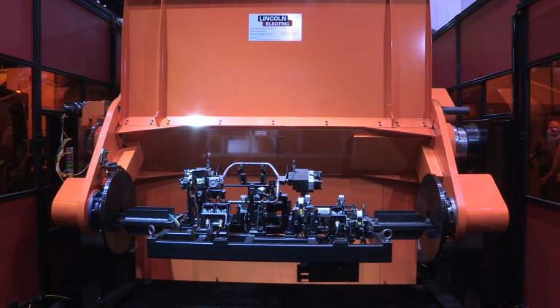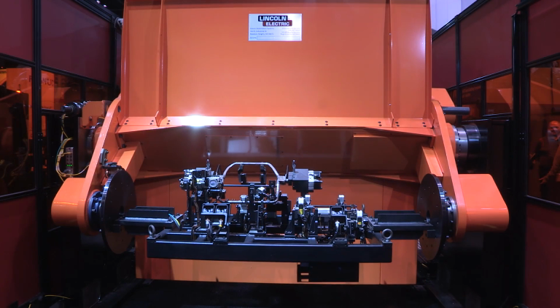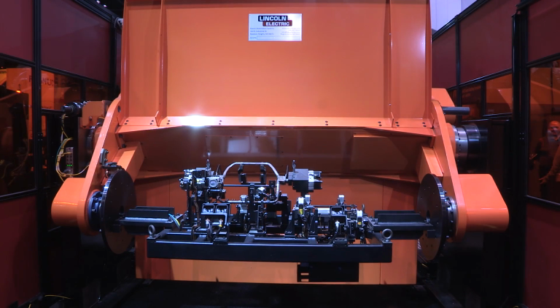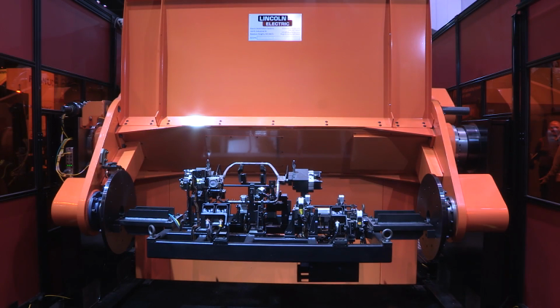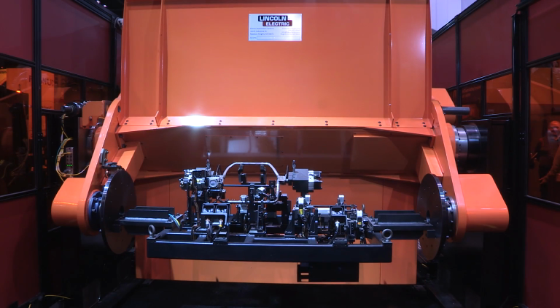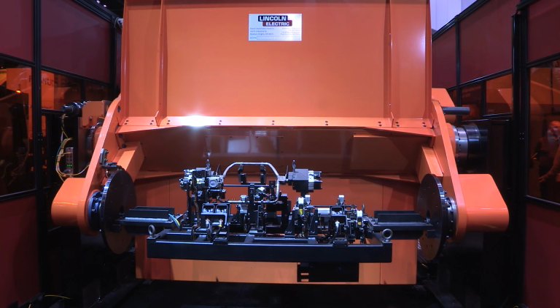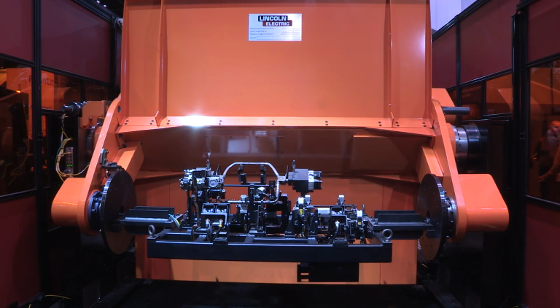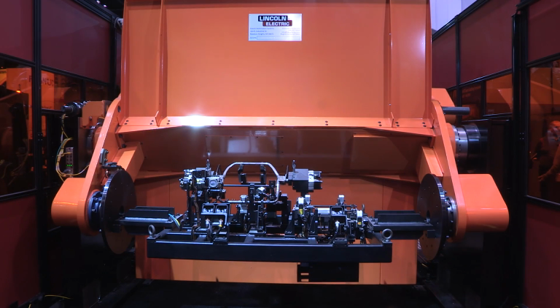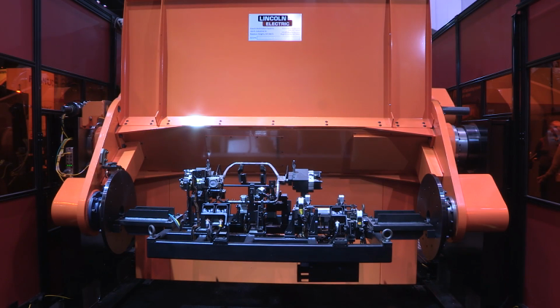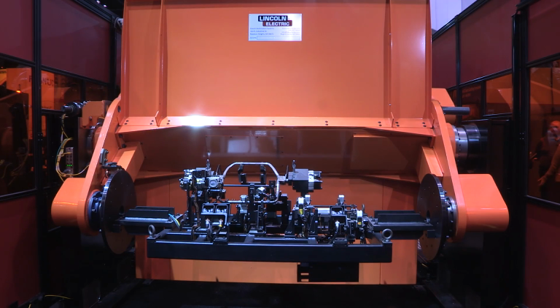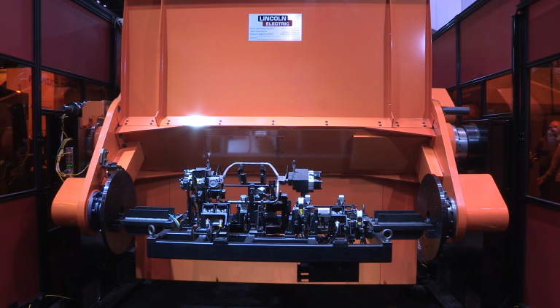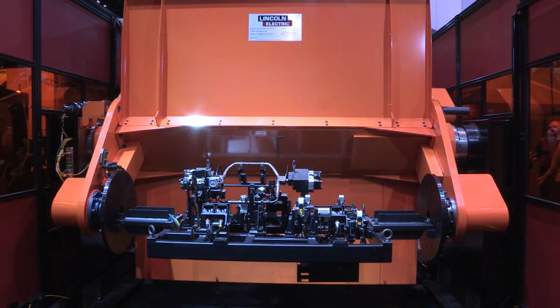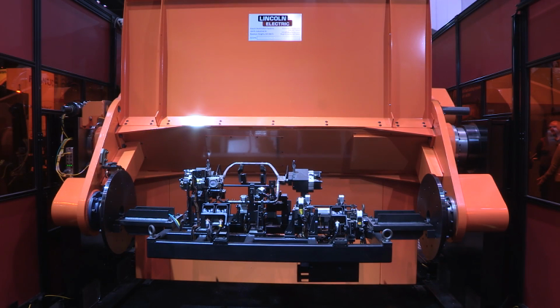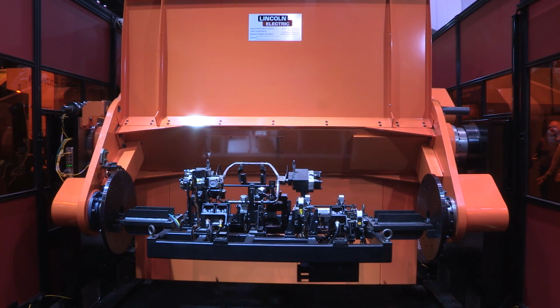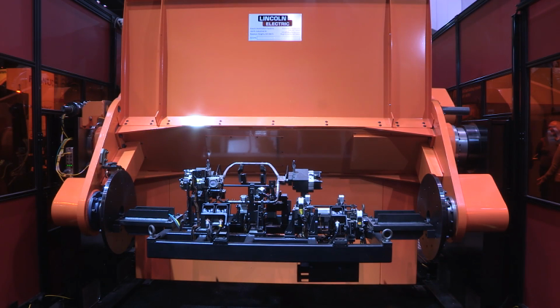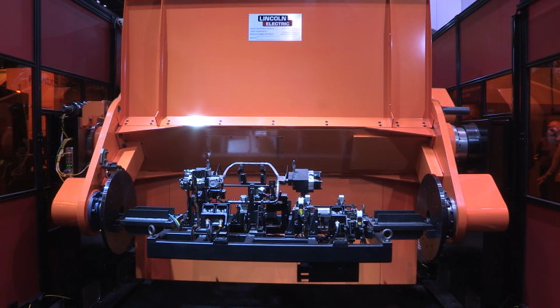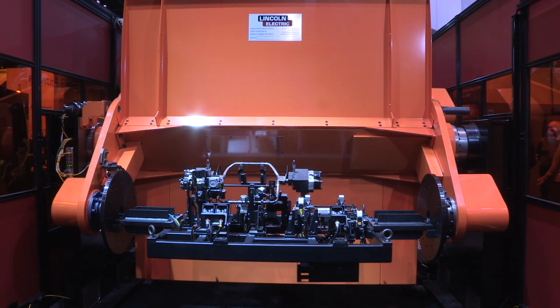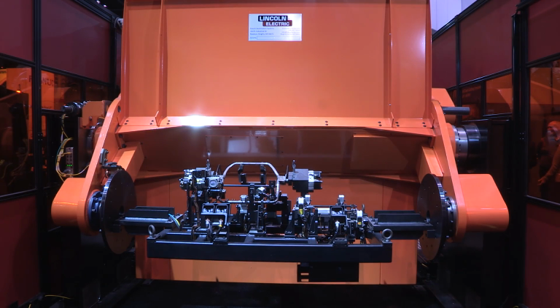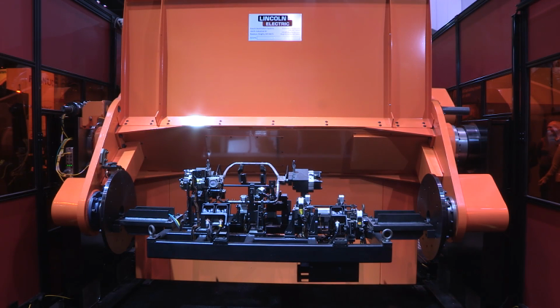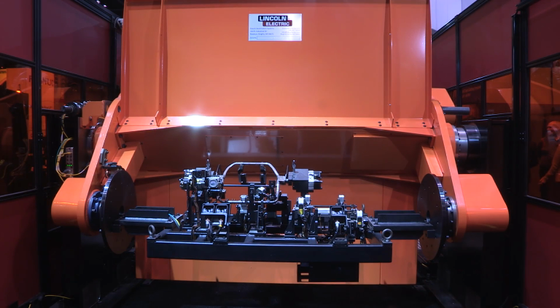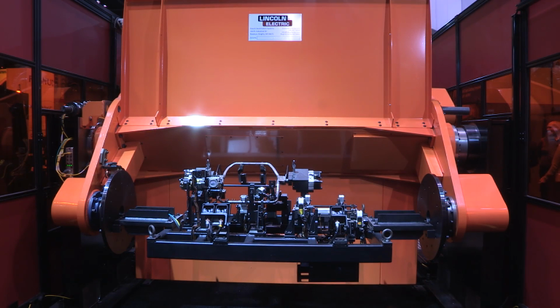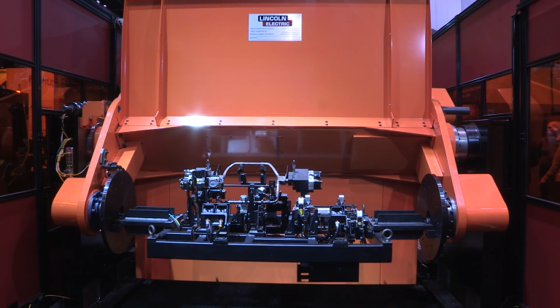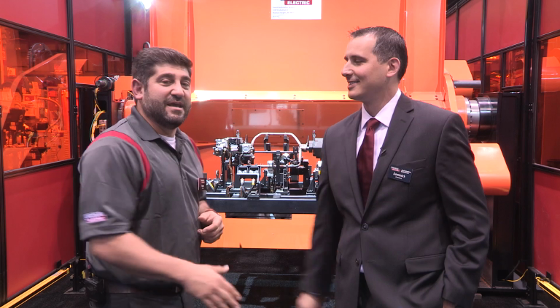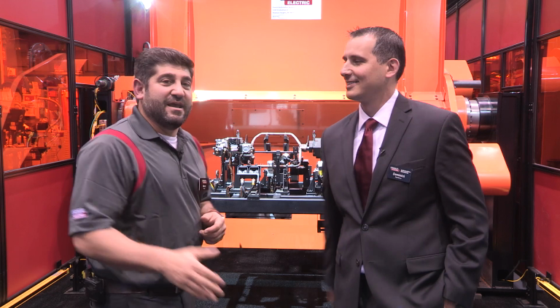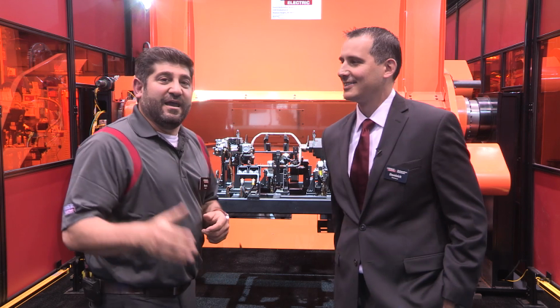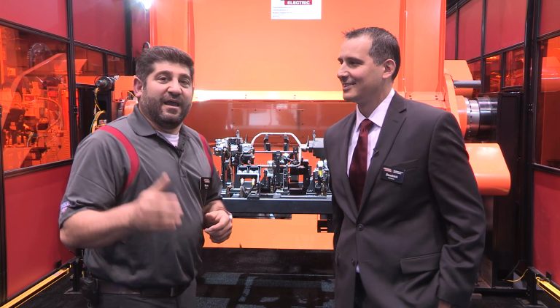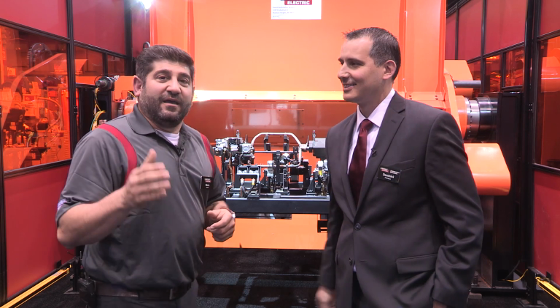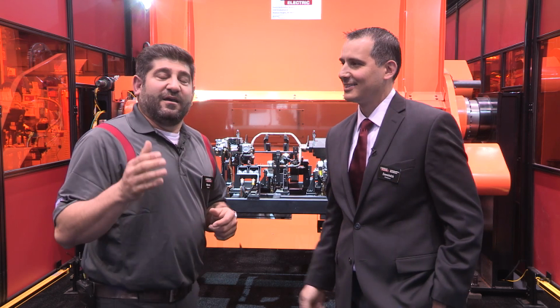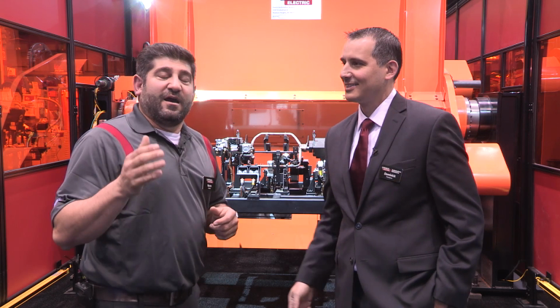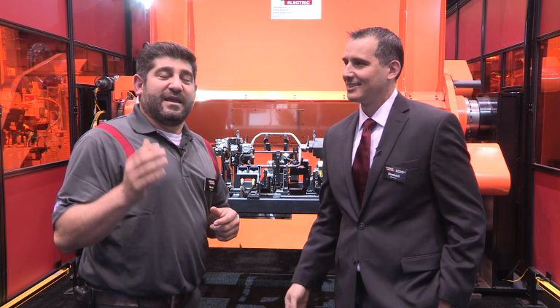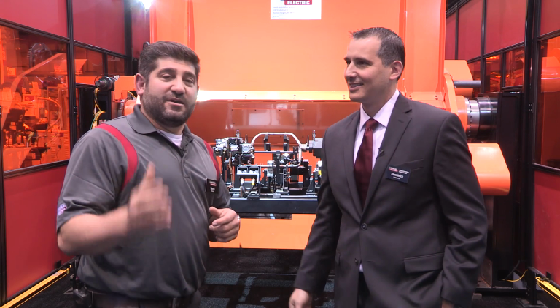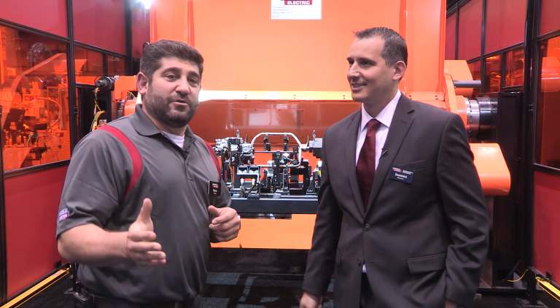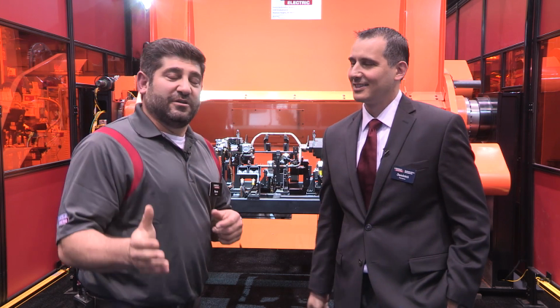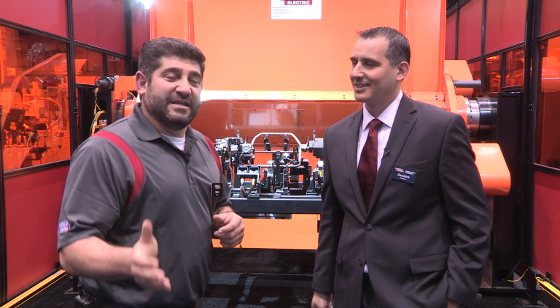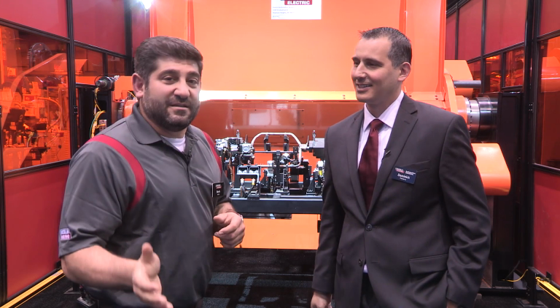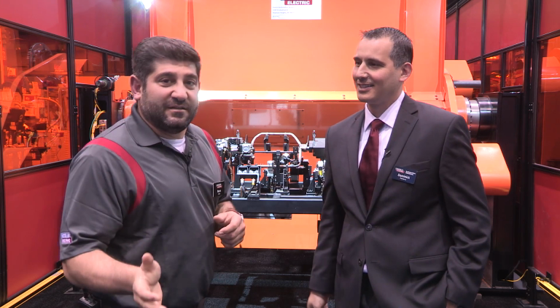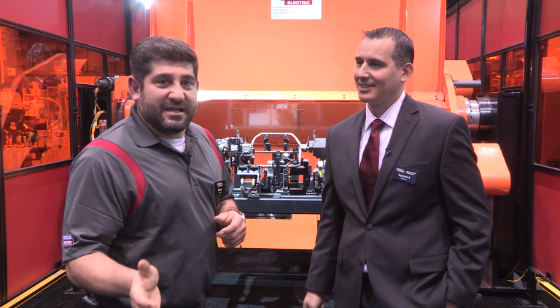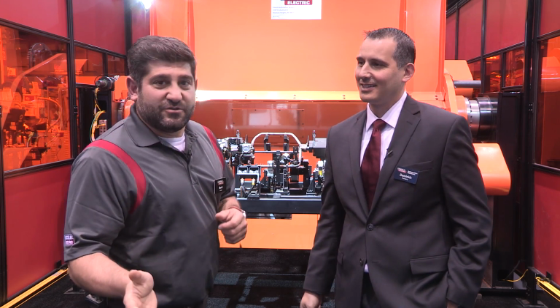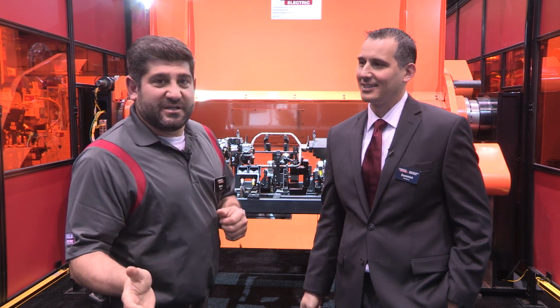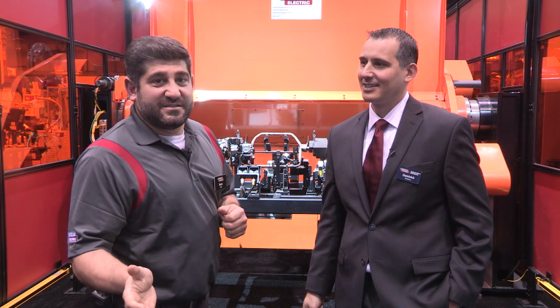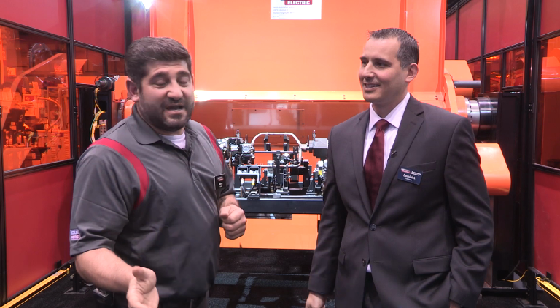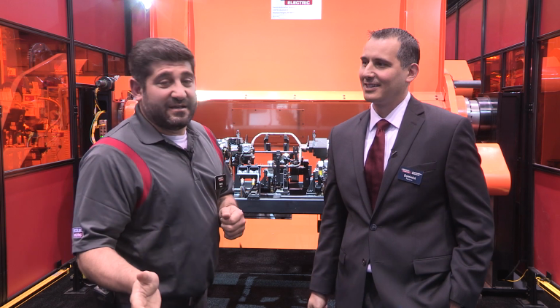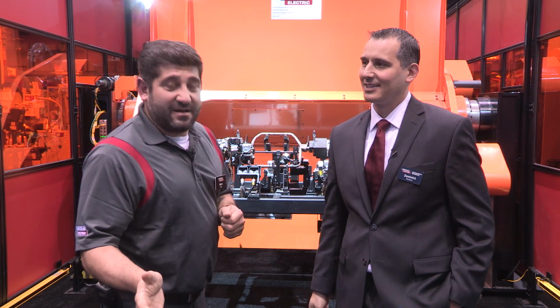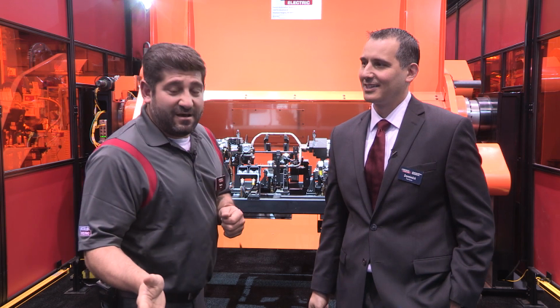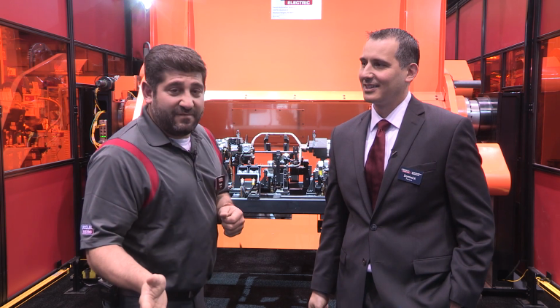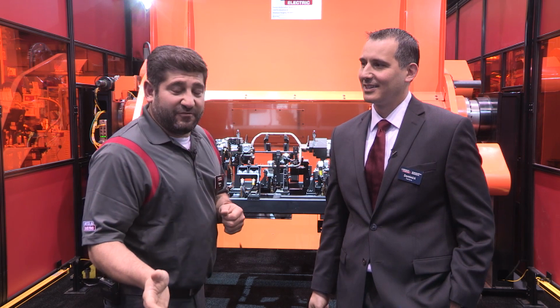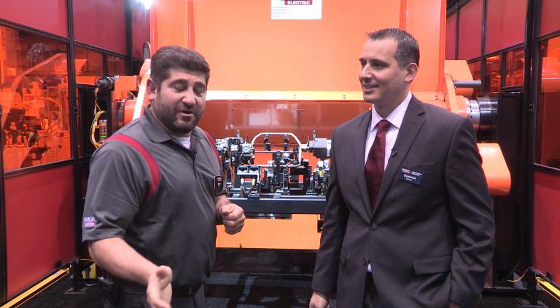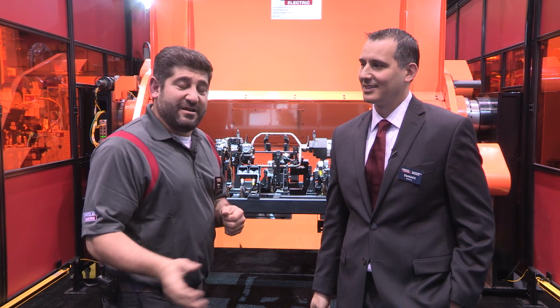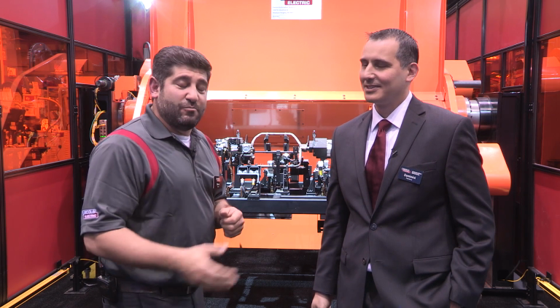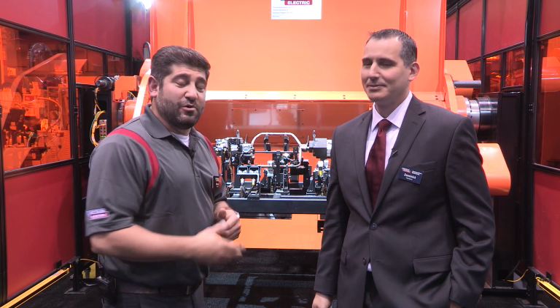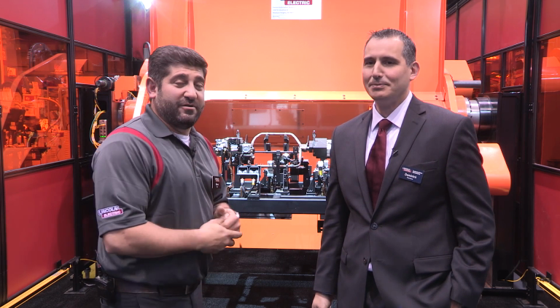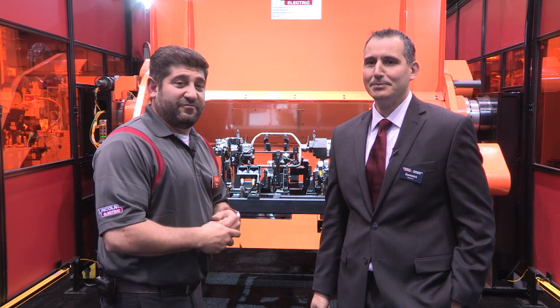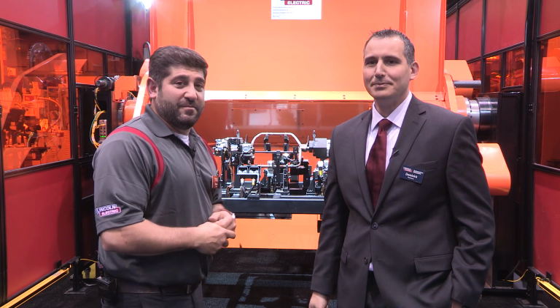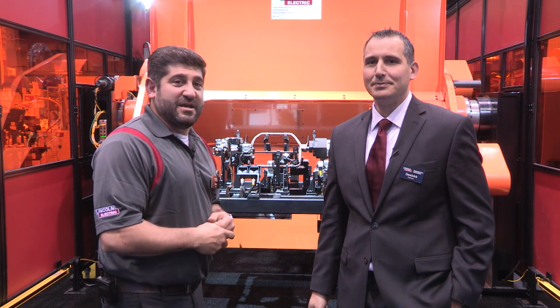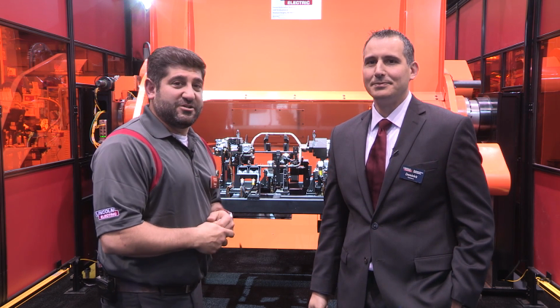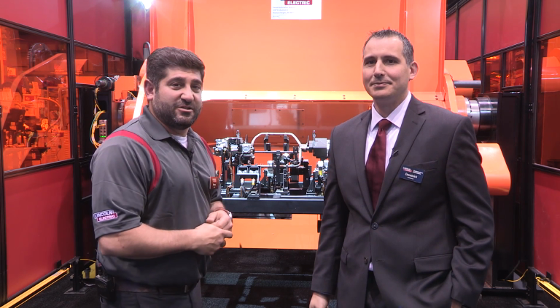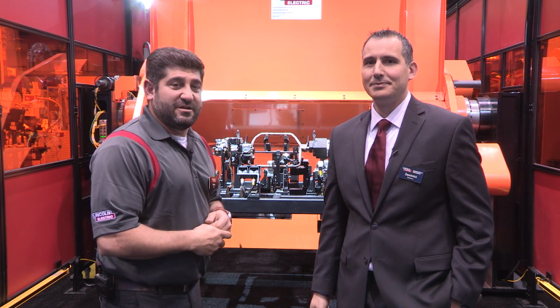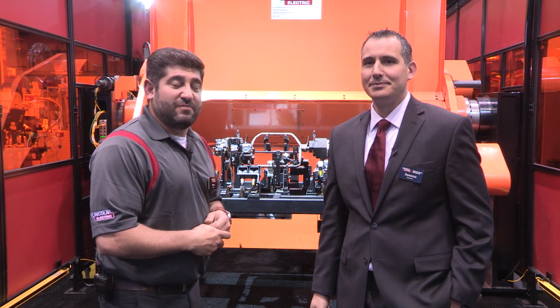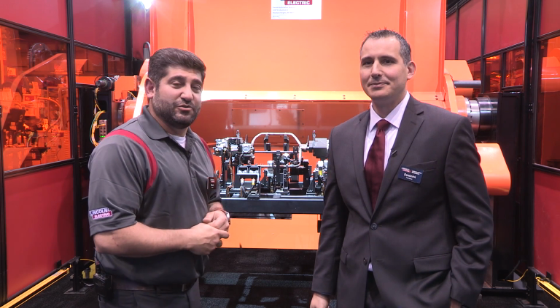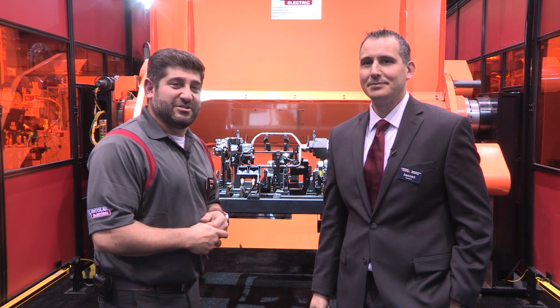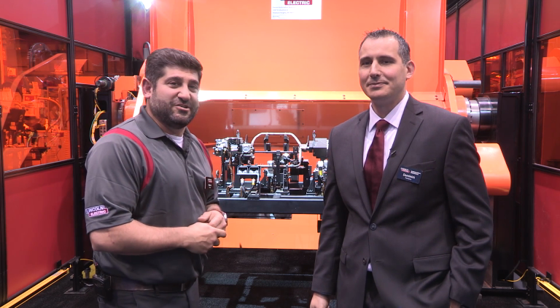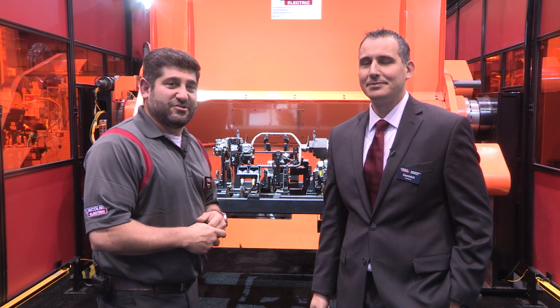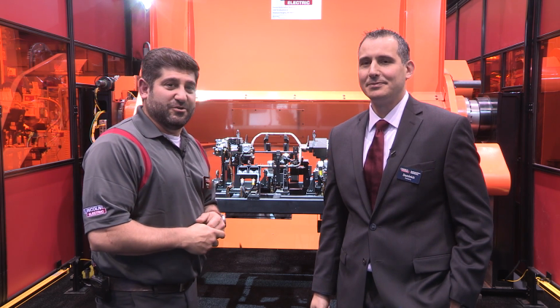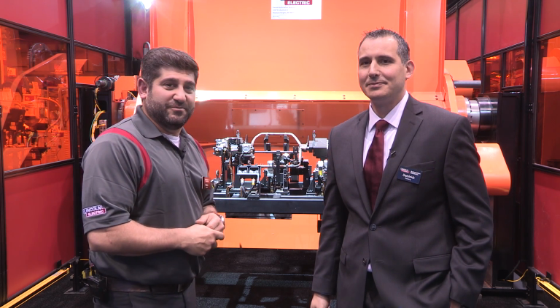Dominic, thank you again for taking the time to speak with us. Go to LincolnElectric.com for any more information, and we'll see you soon.